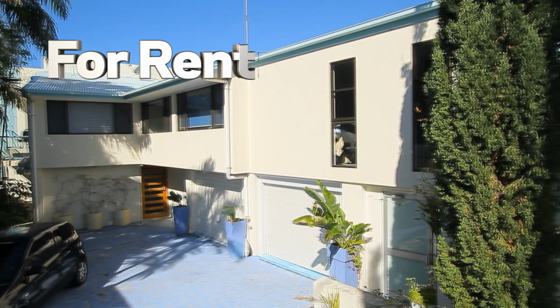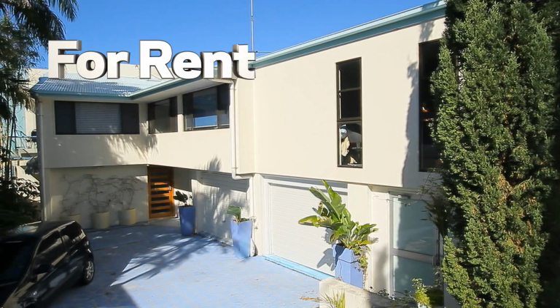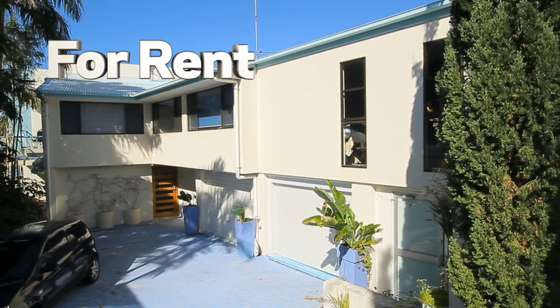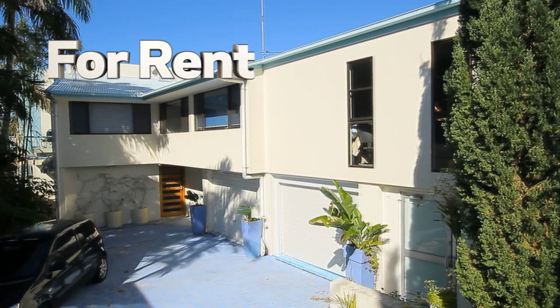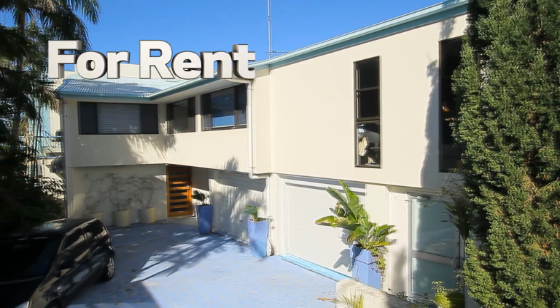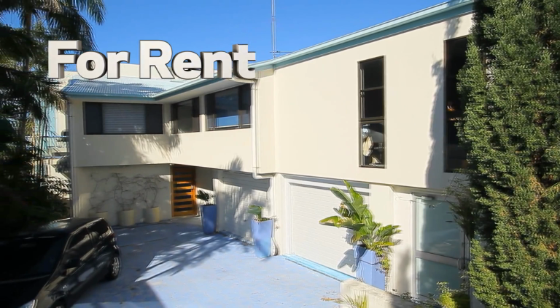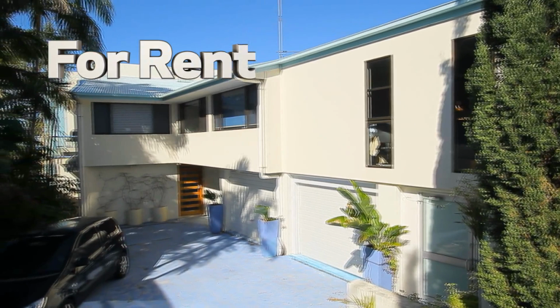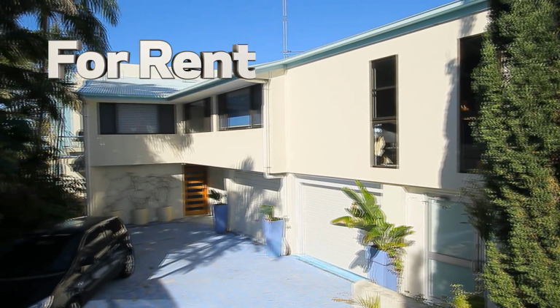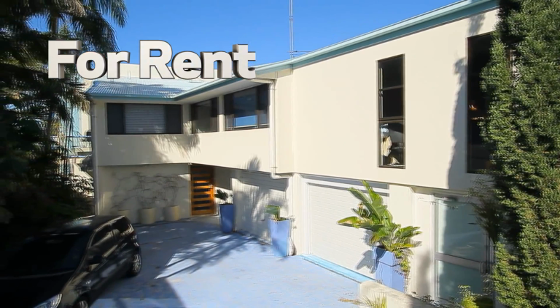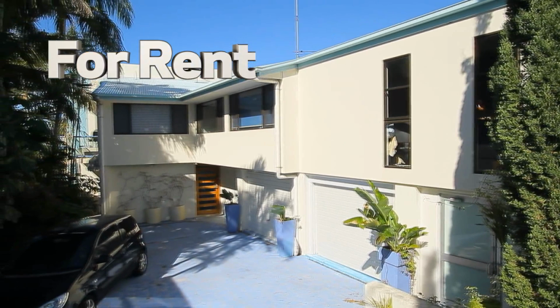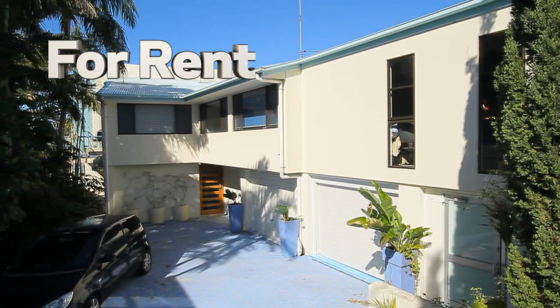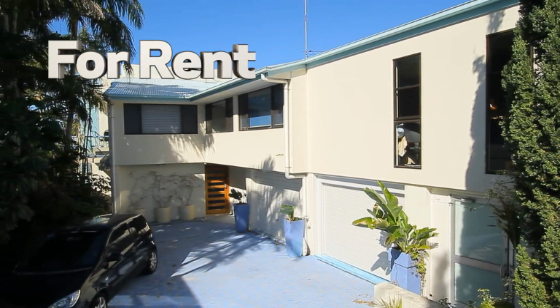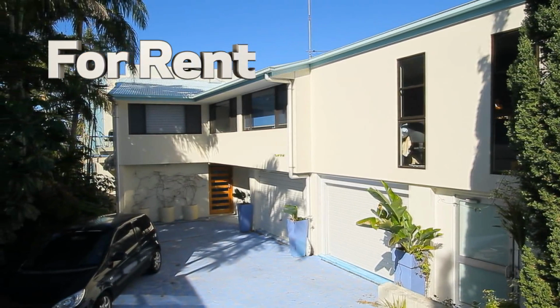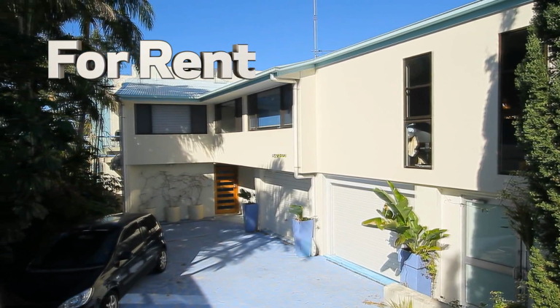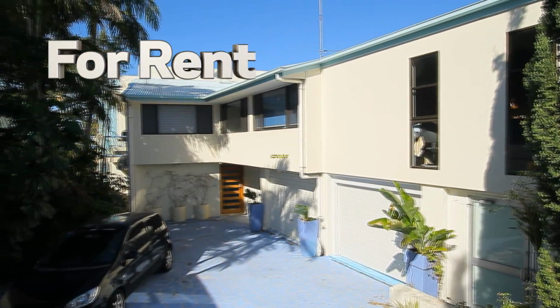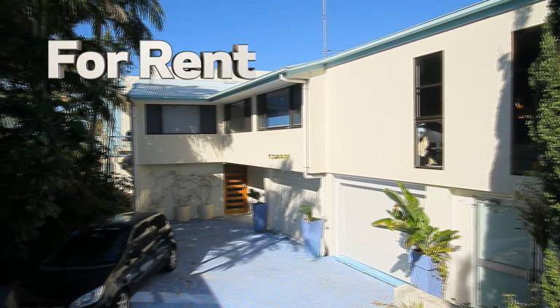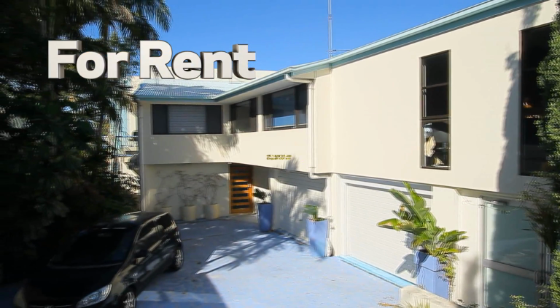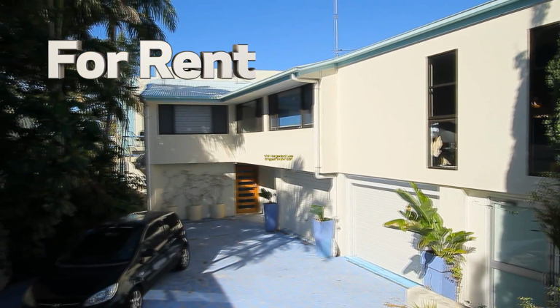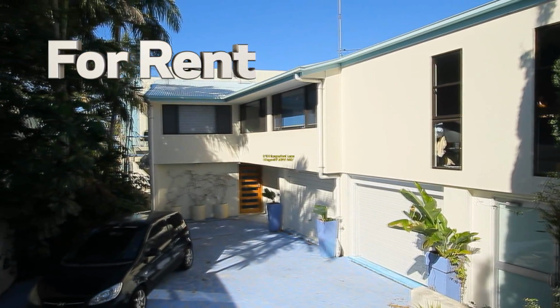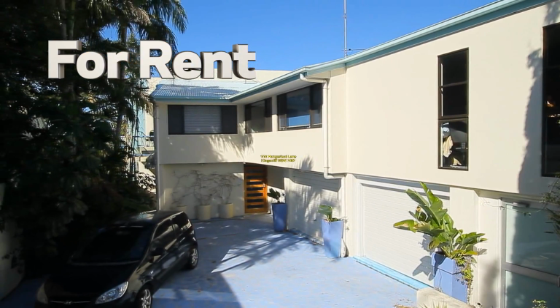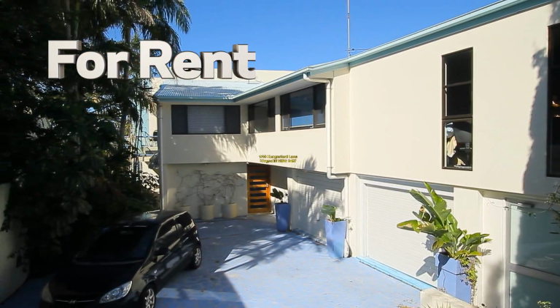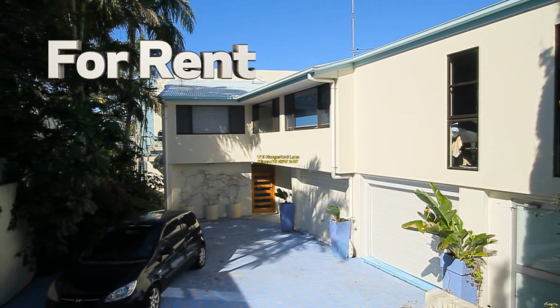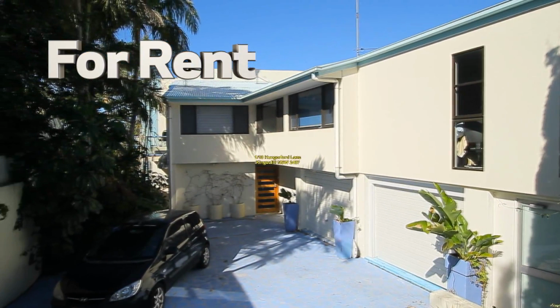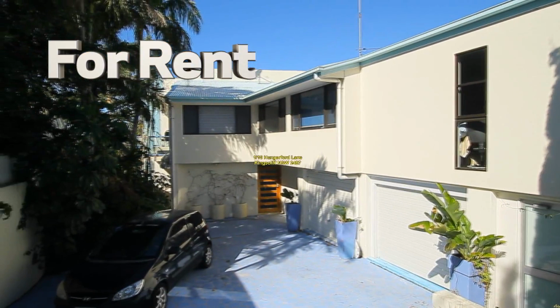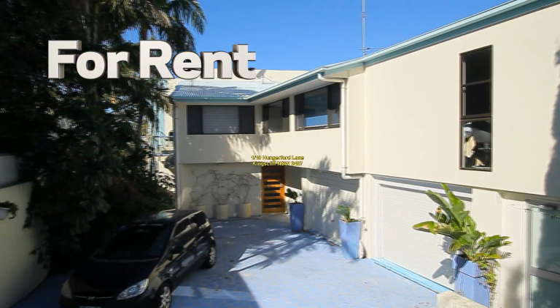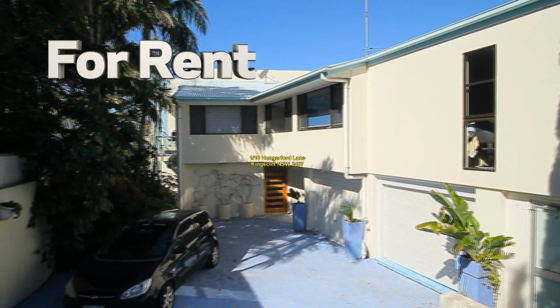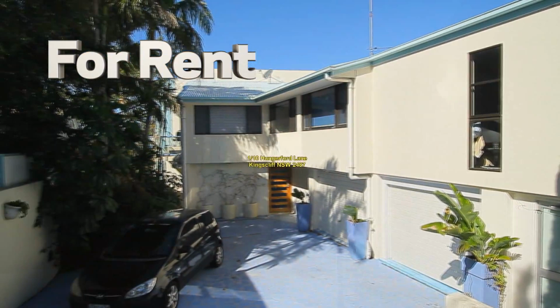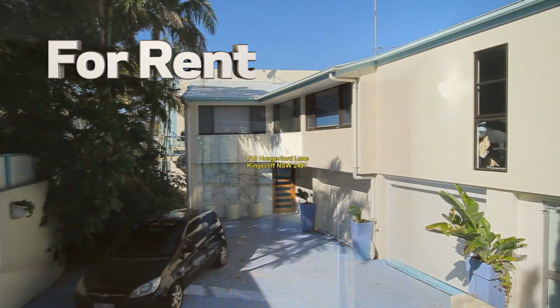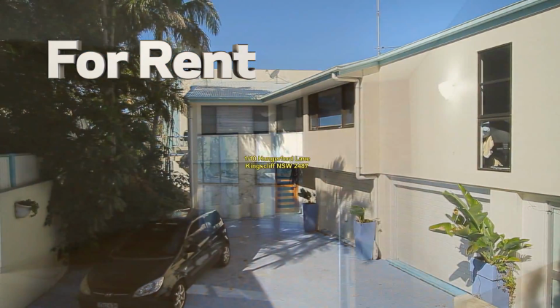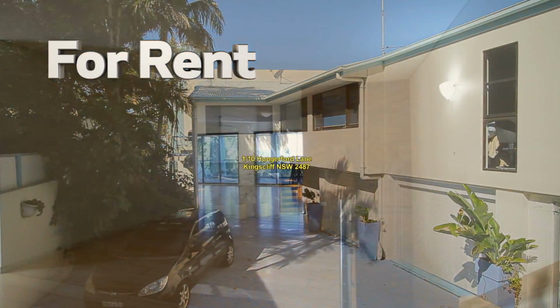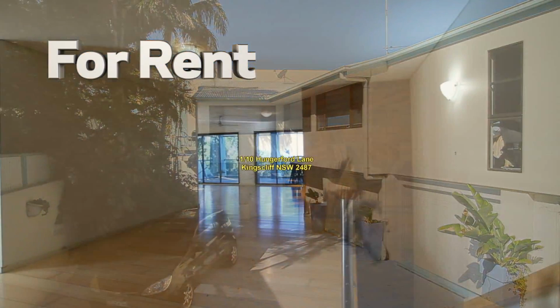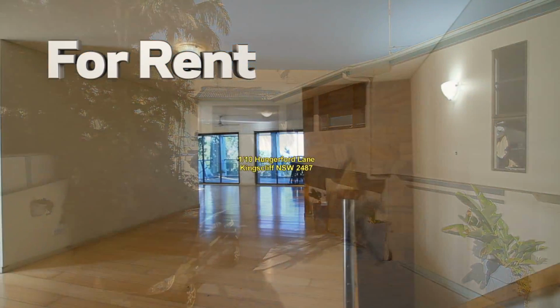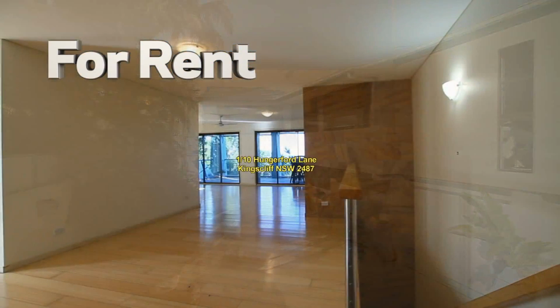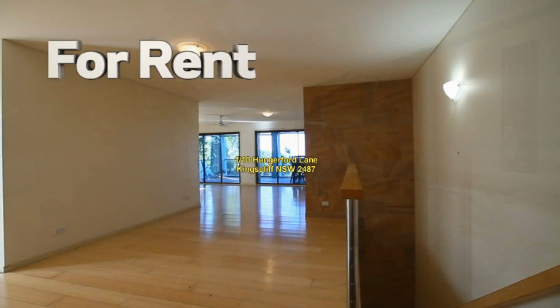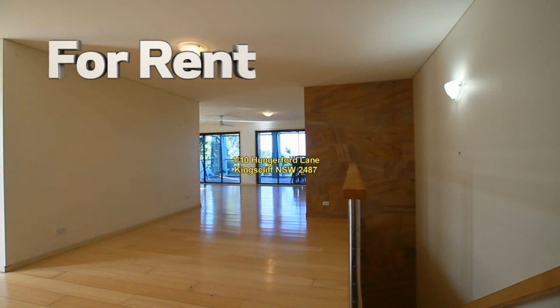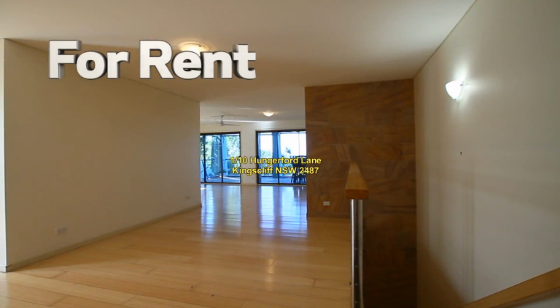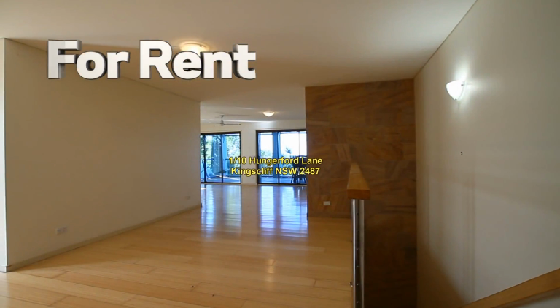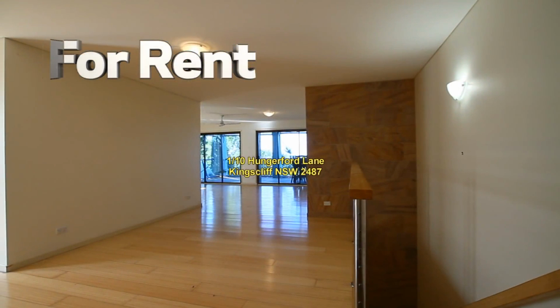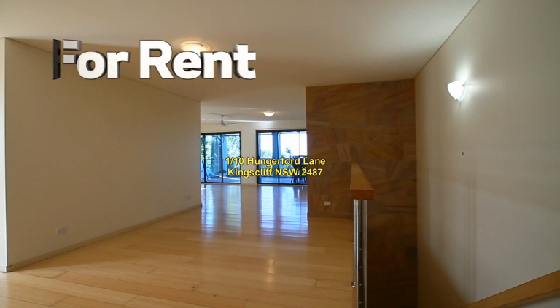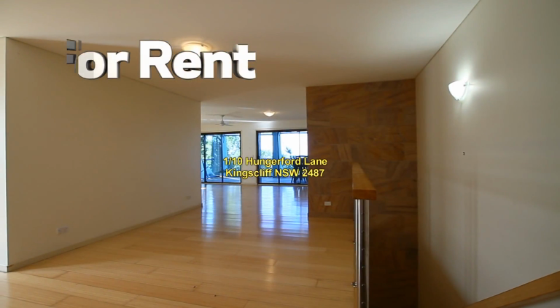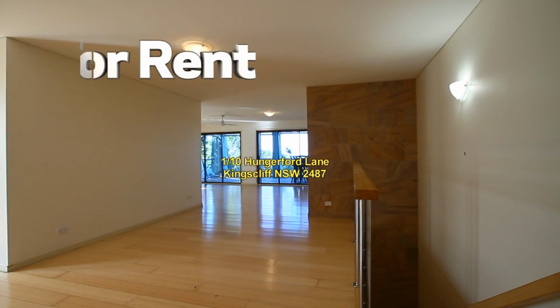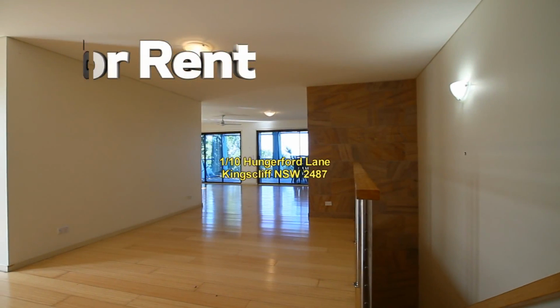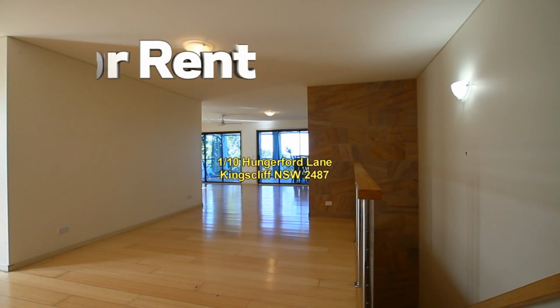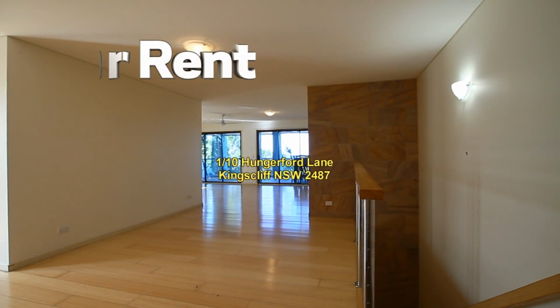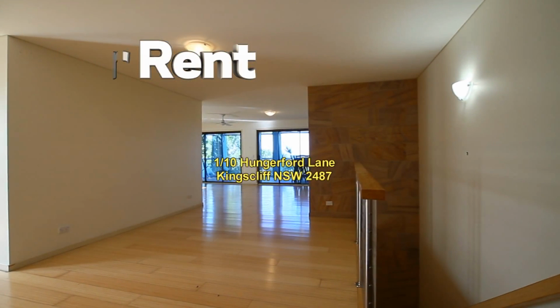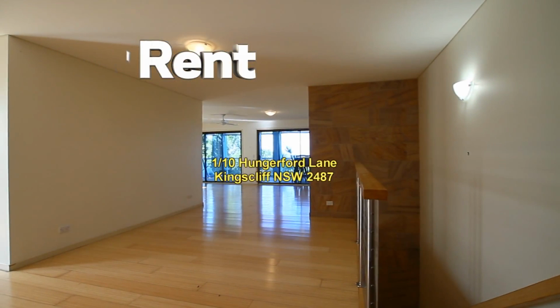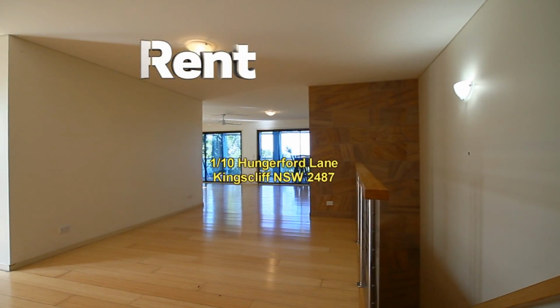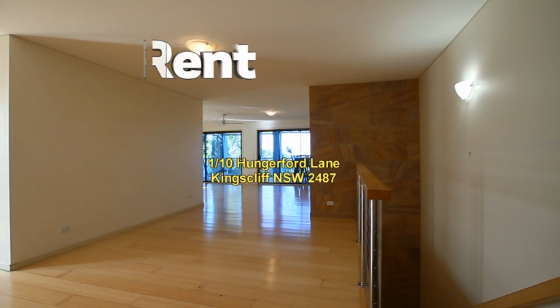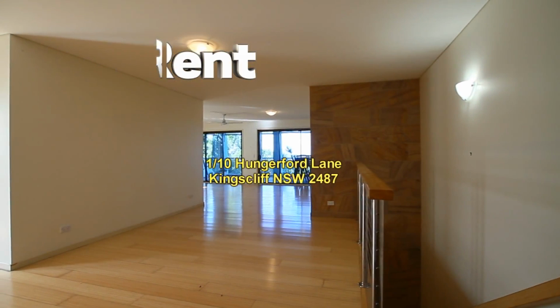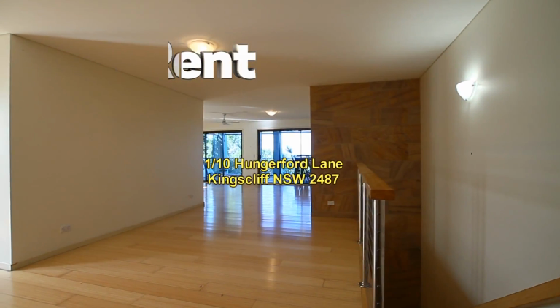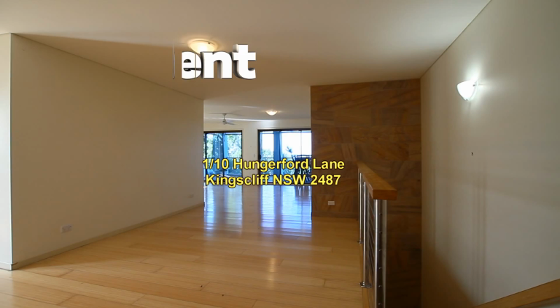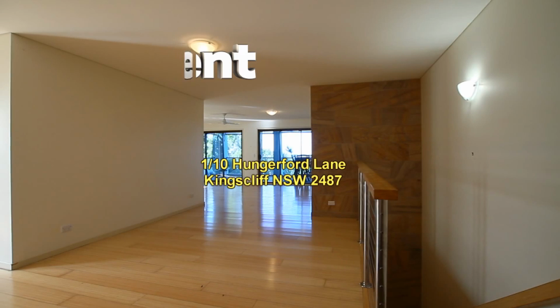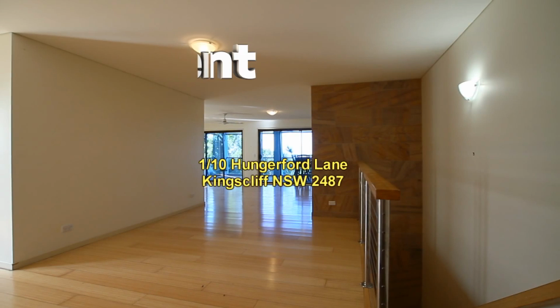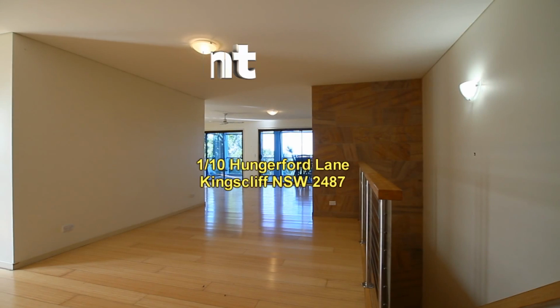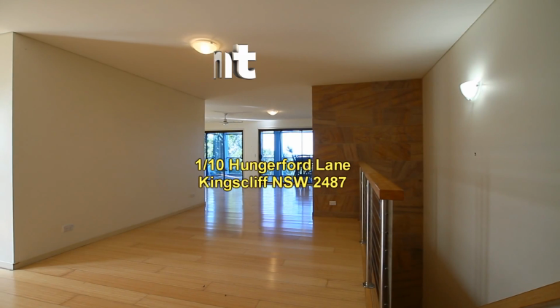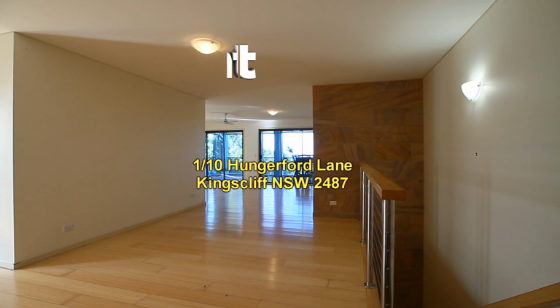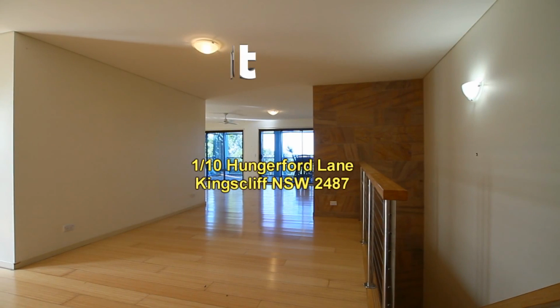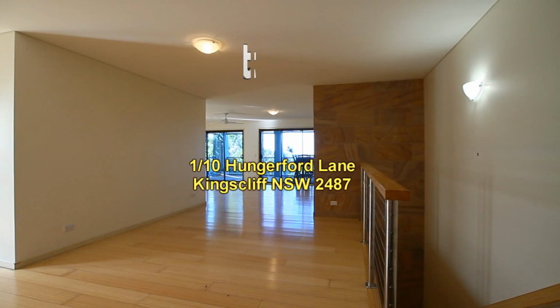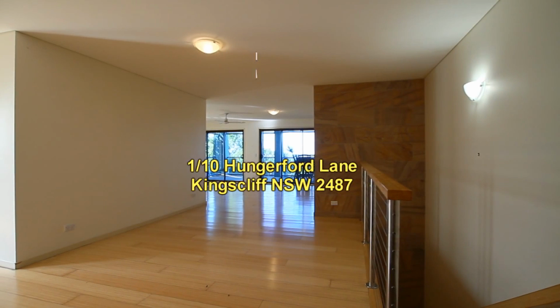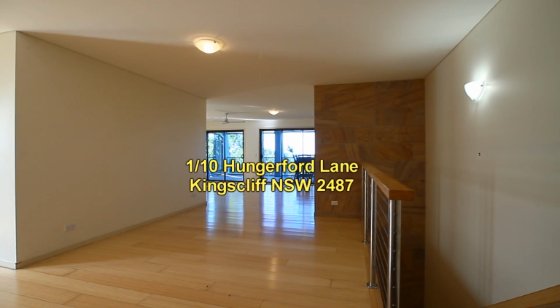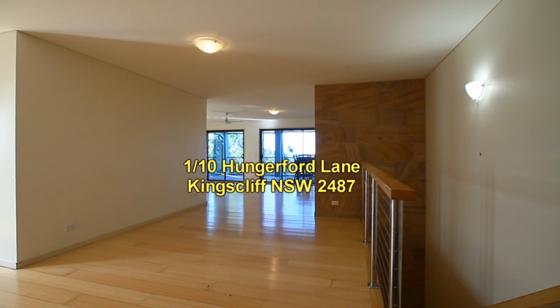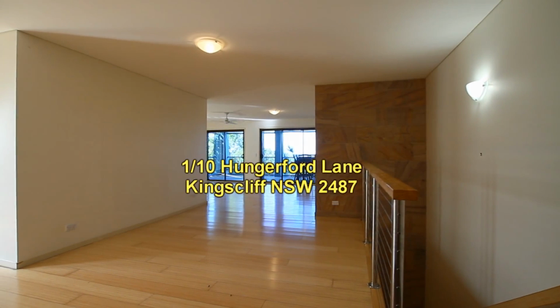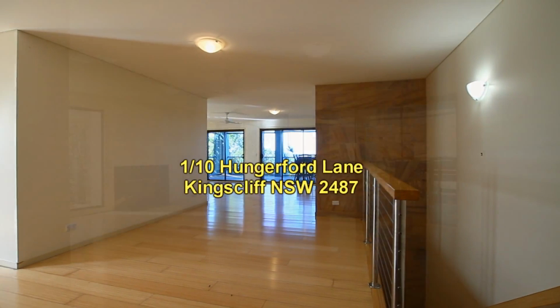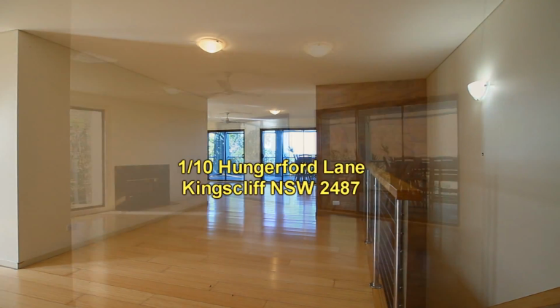Welcome to another property video presentation by Kingscliff Sales and Rentals. At Kingscliff Sales and Rentals we promote every property with video.